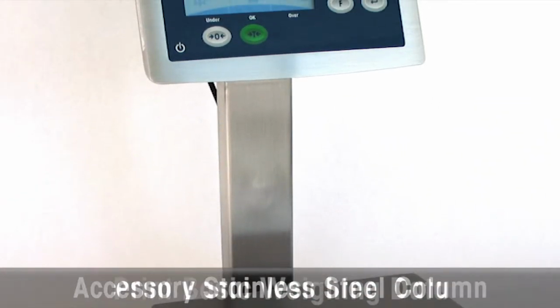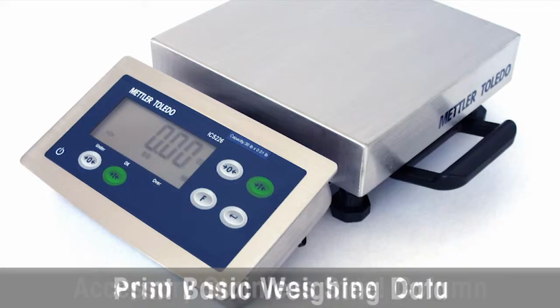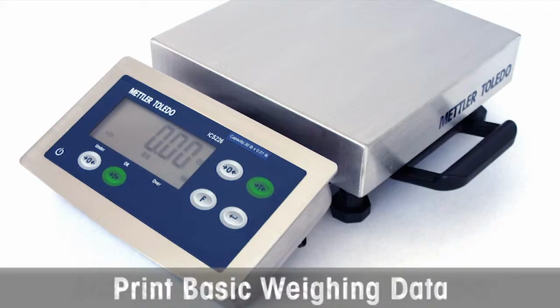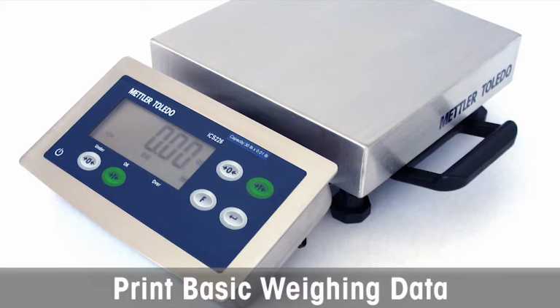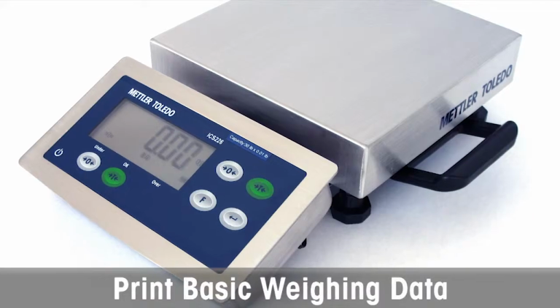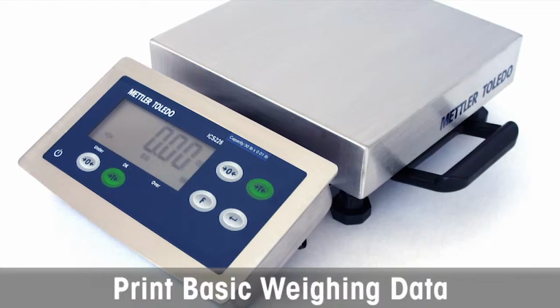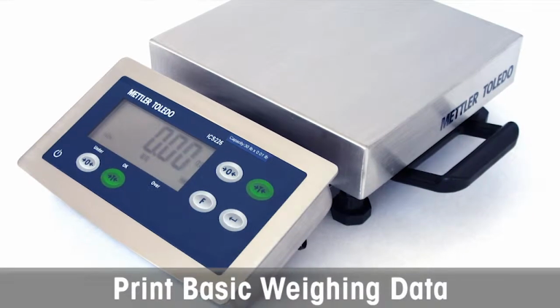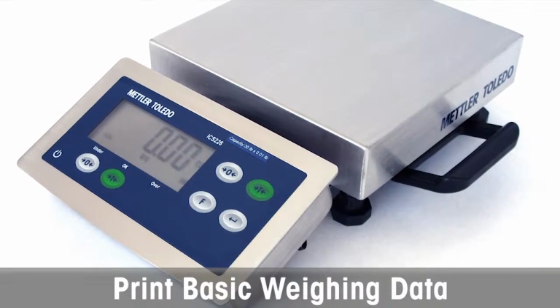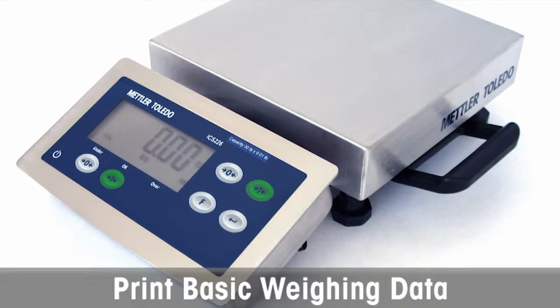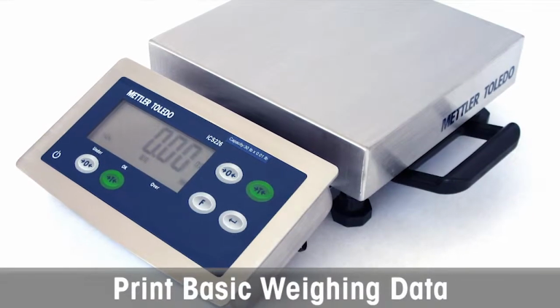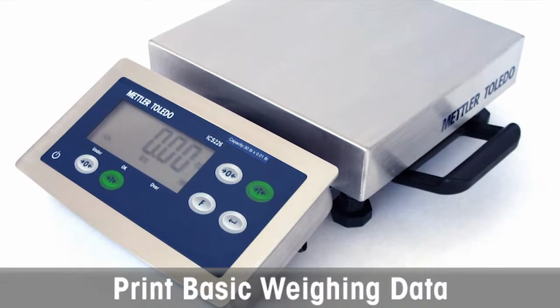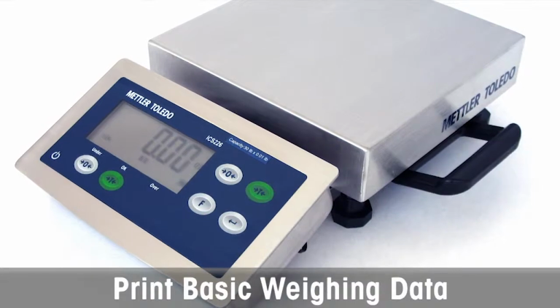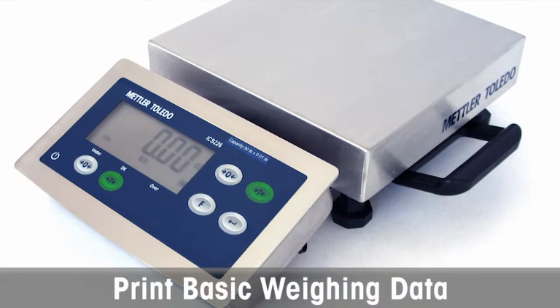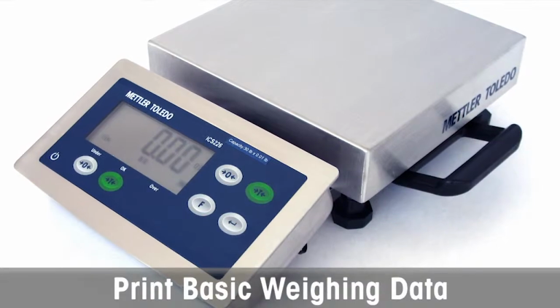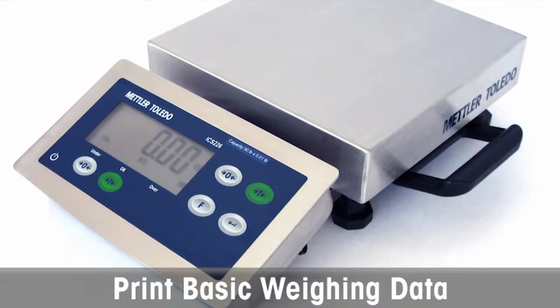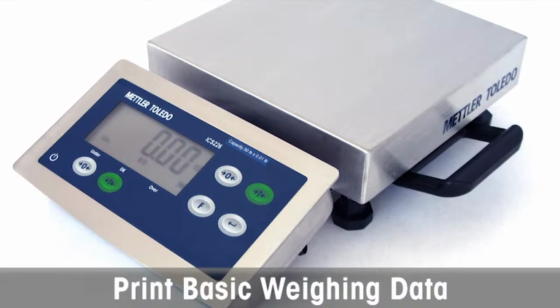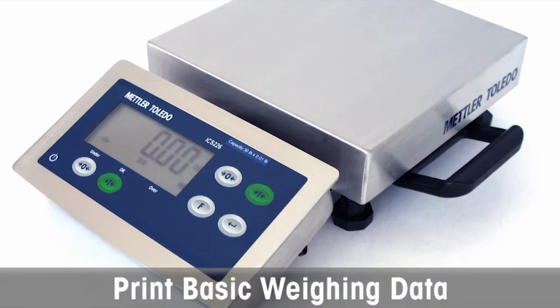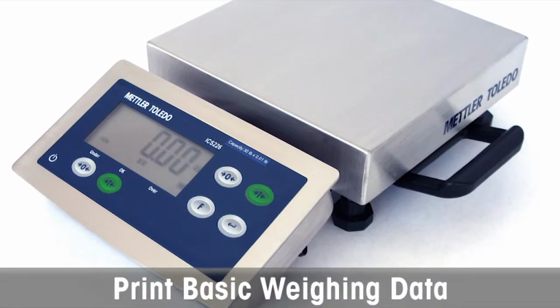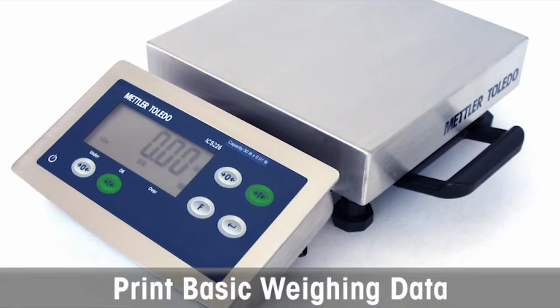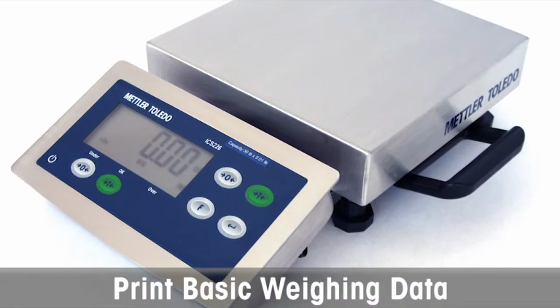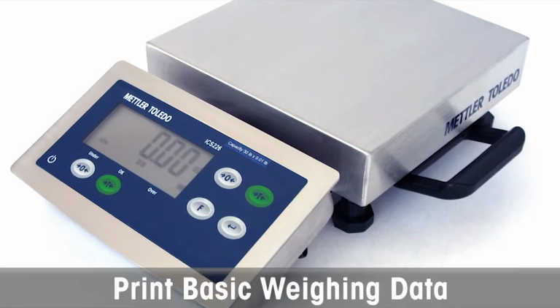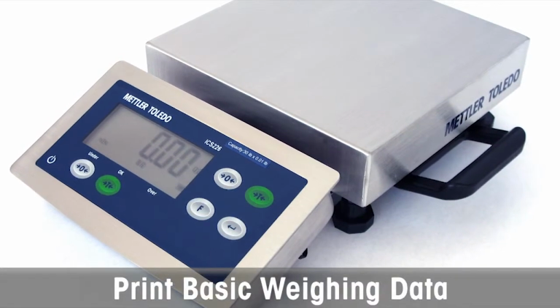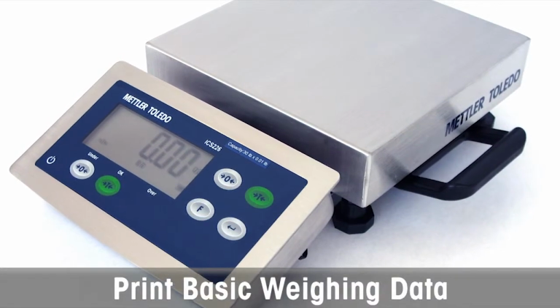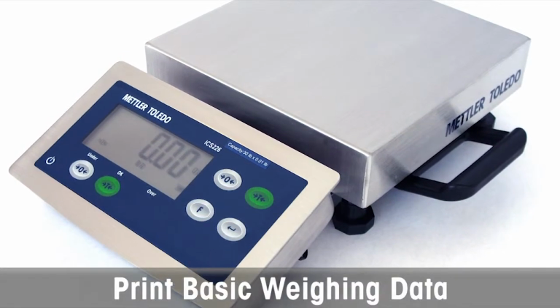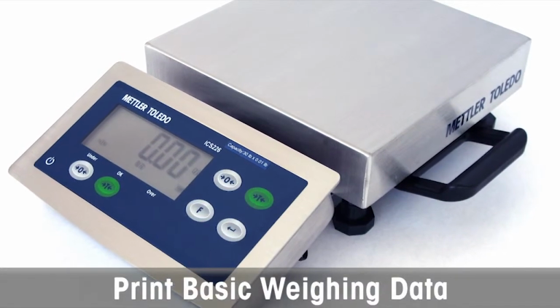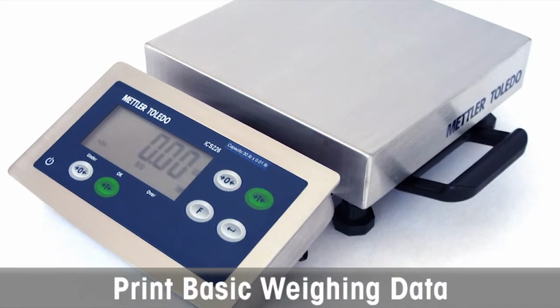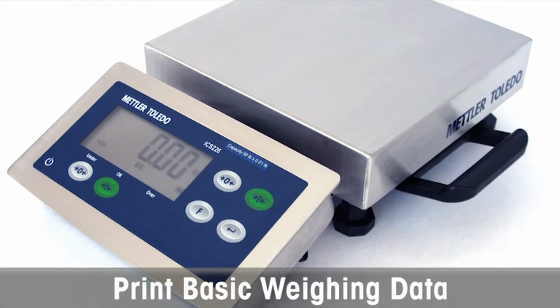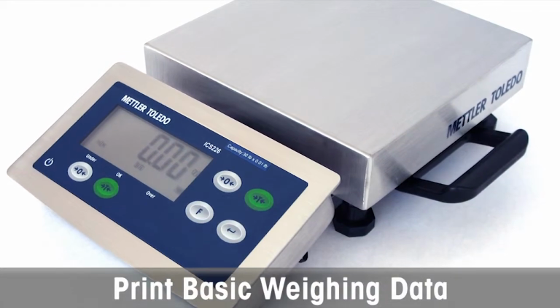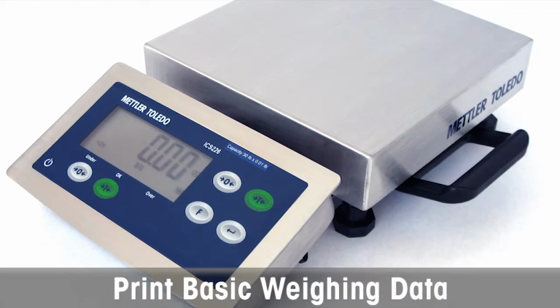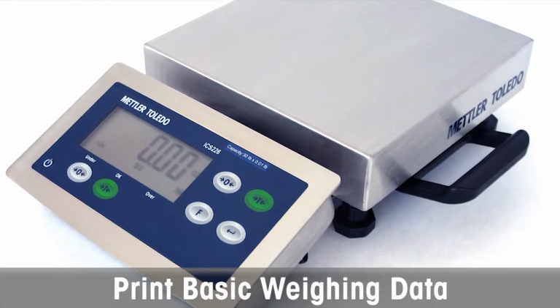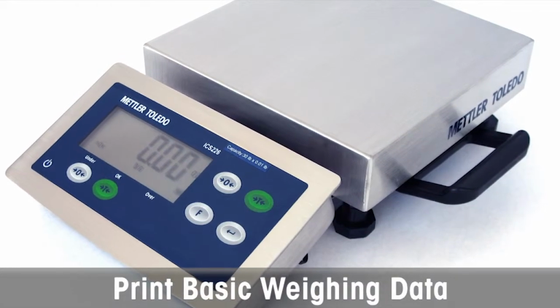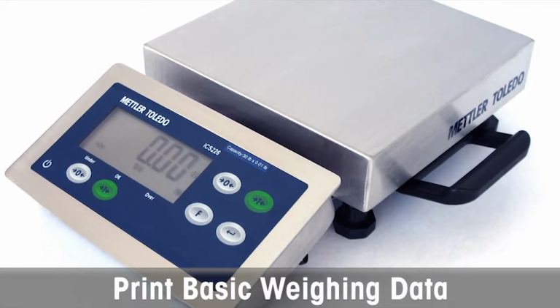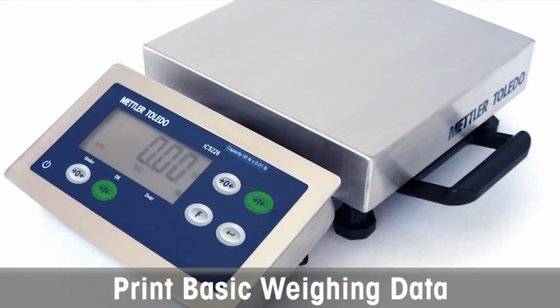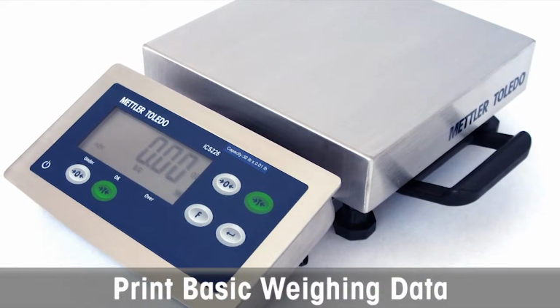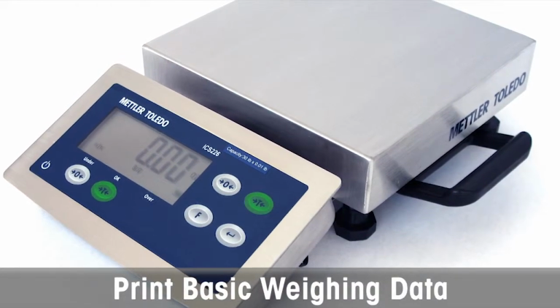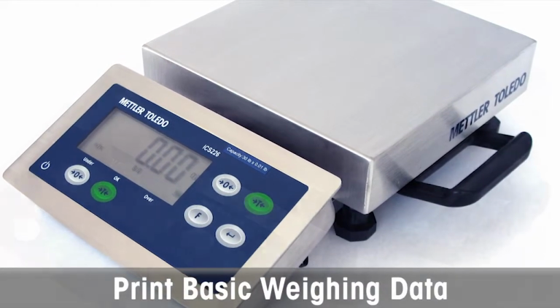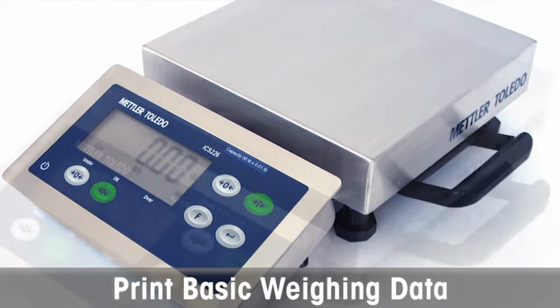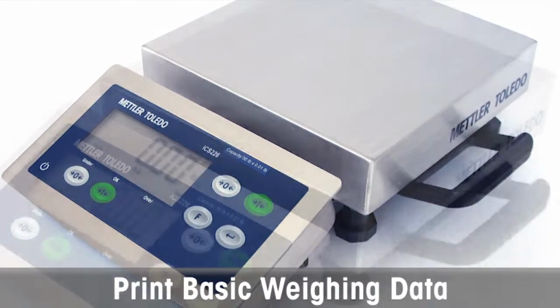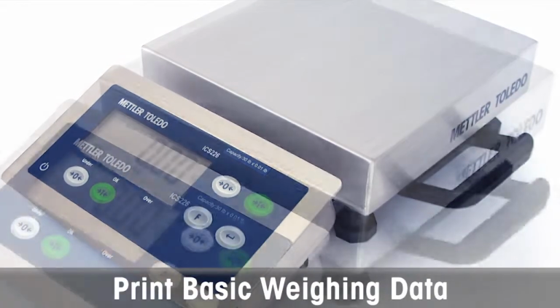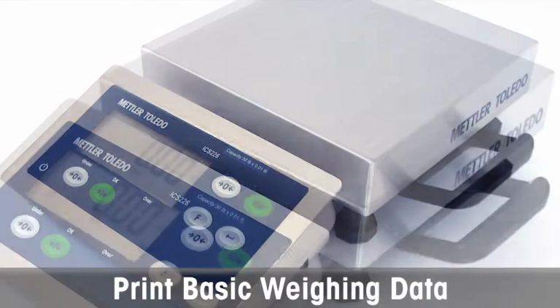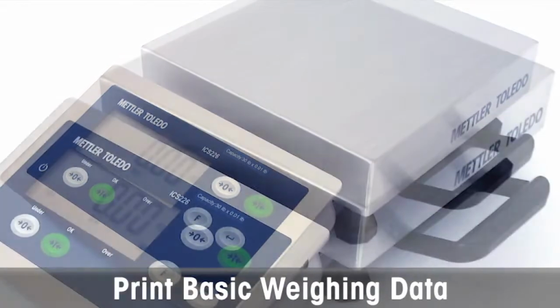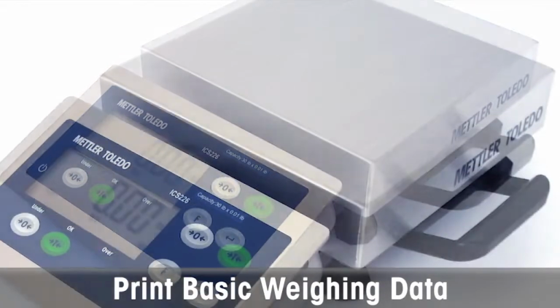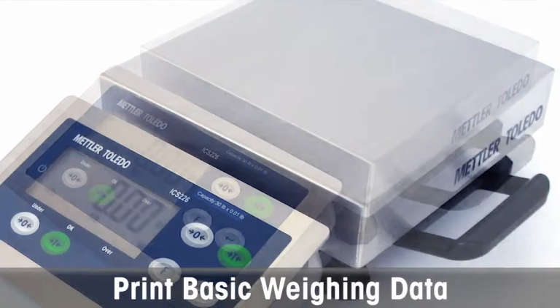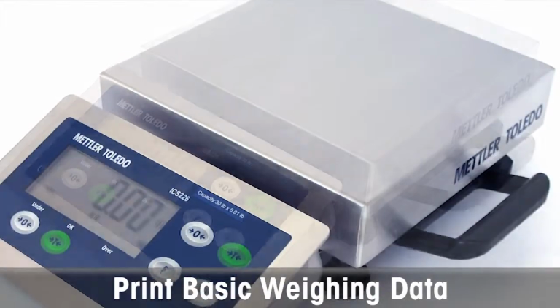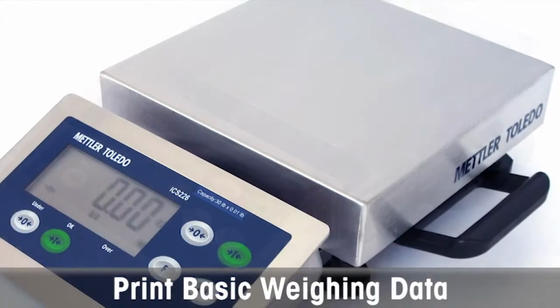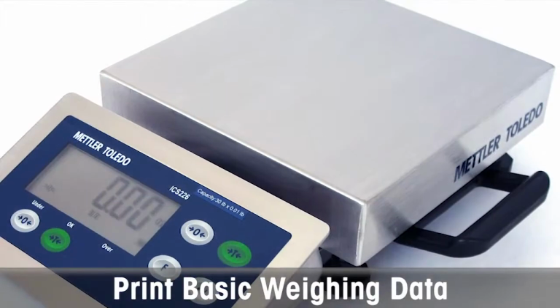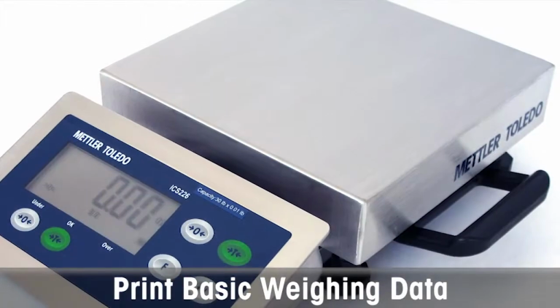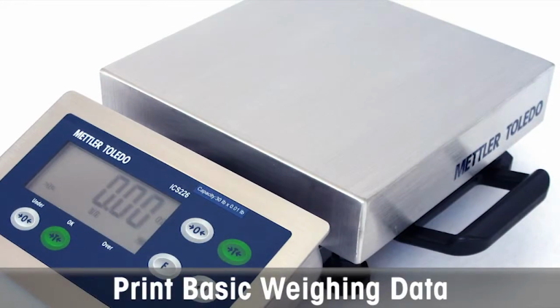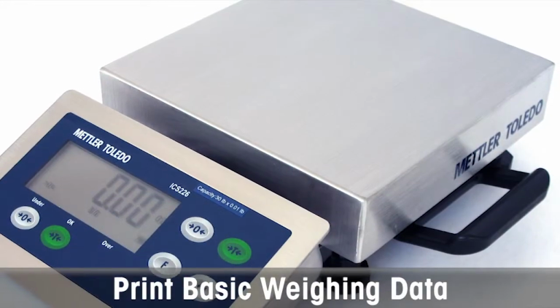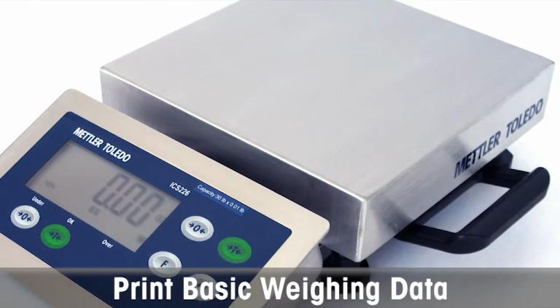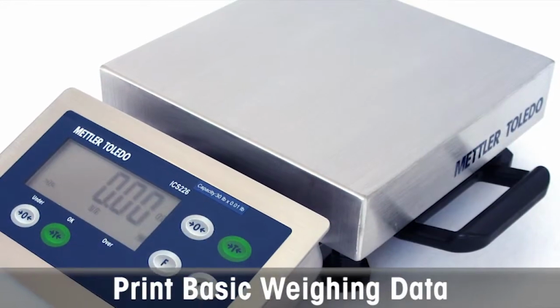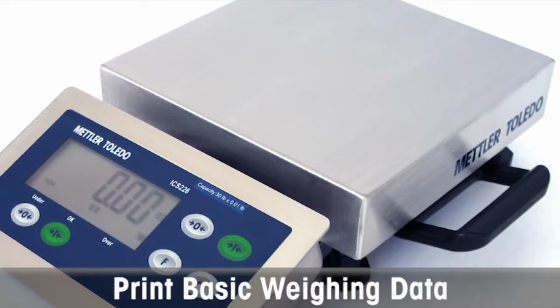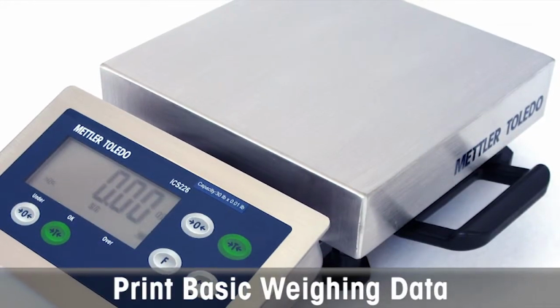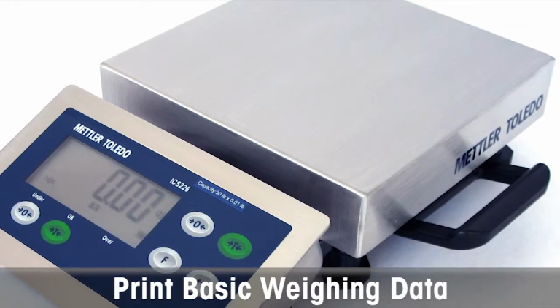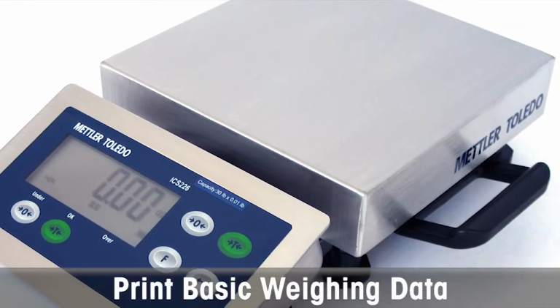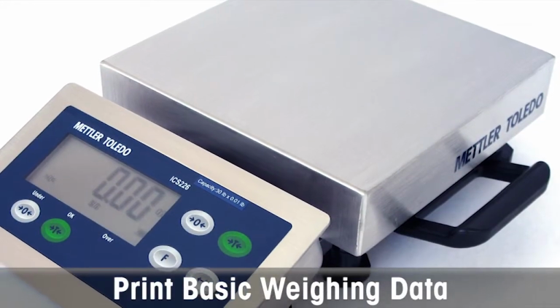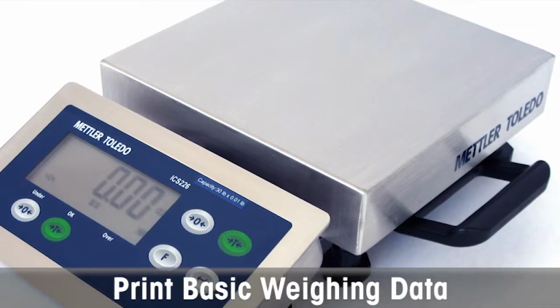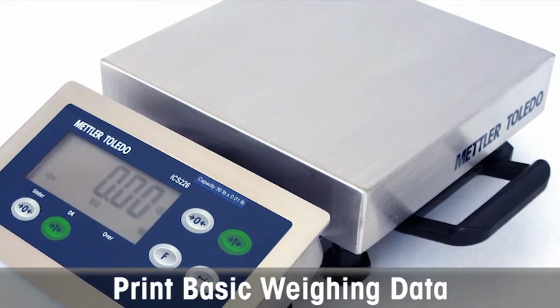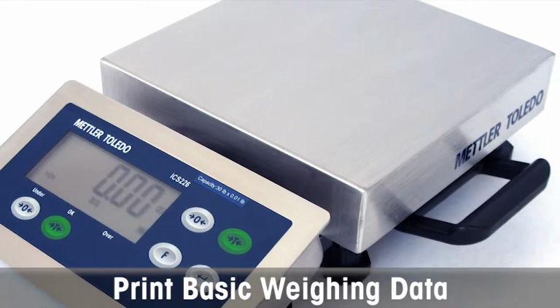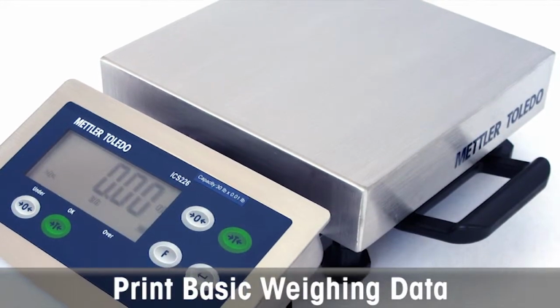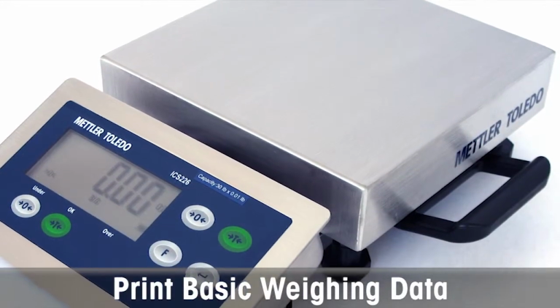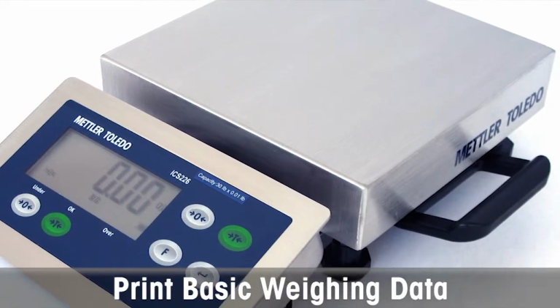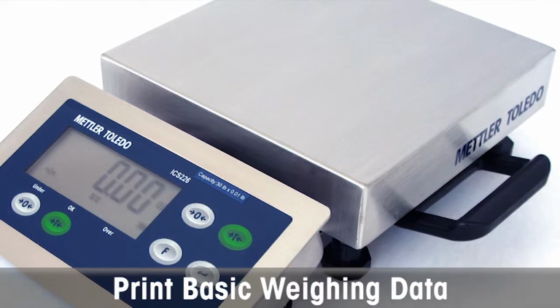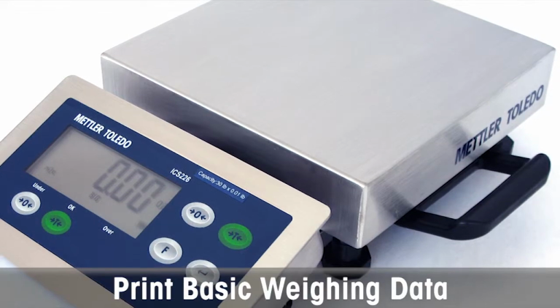With RS232 default interface, the ICS226 can both print and export weight data to a computer.